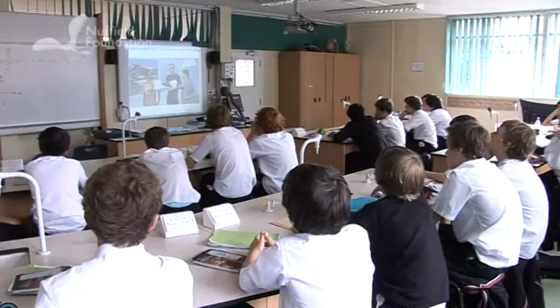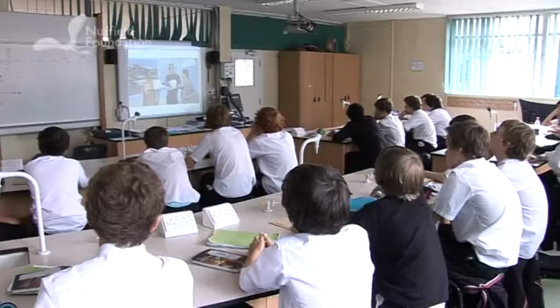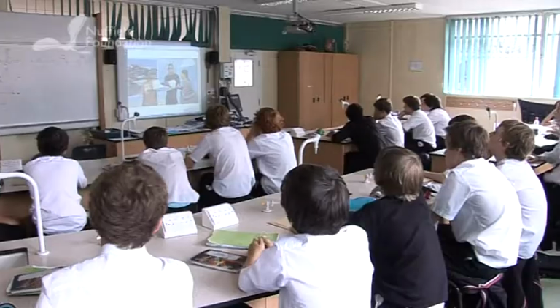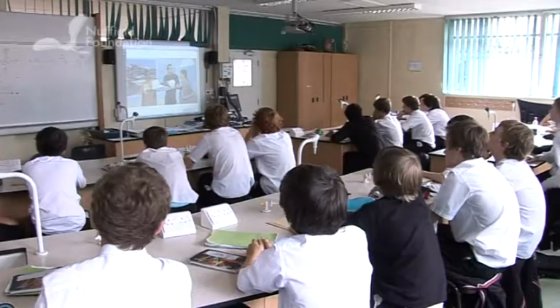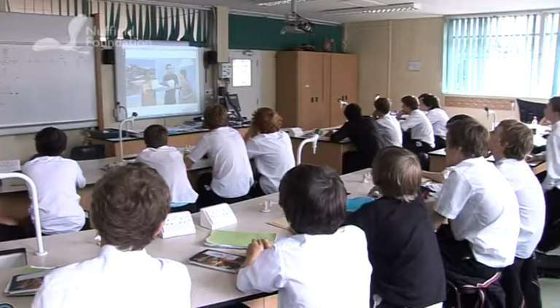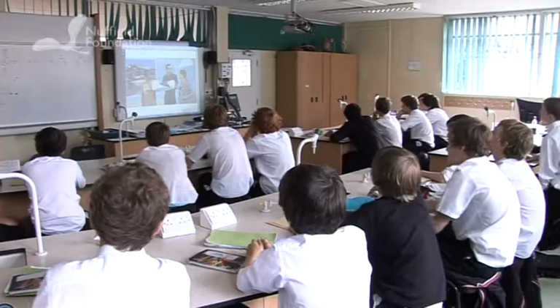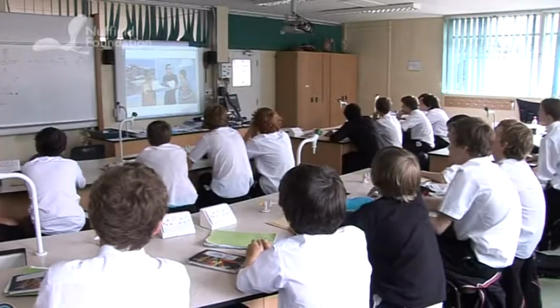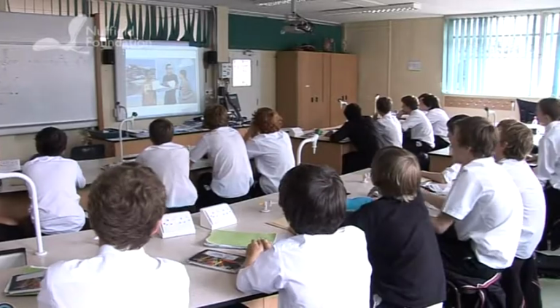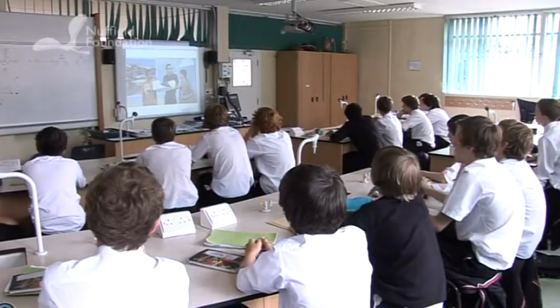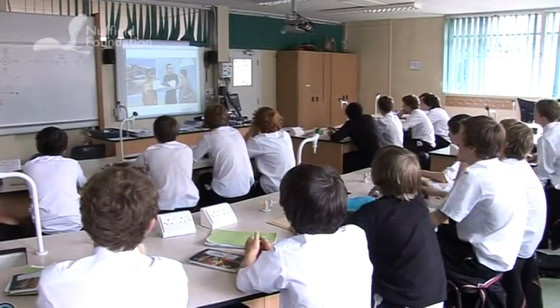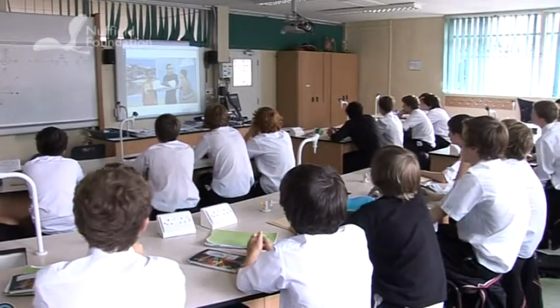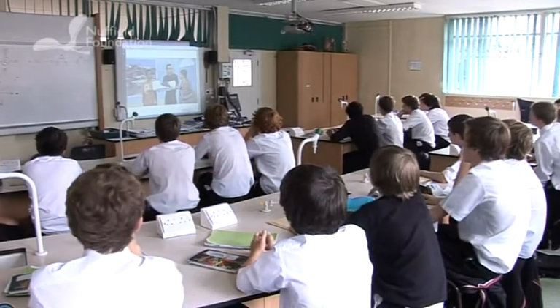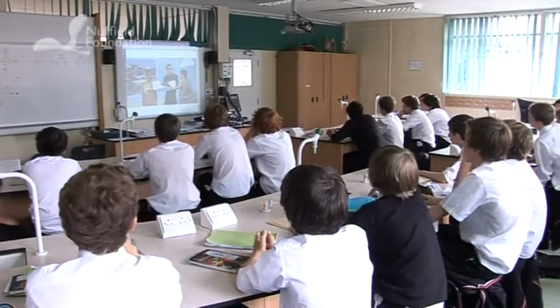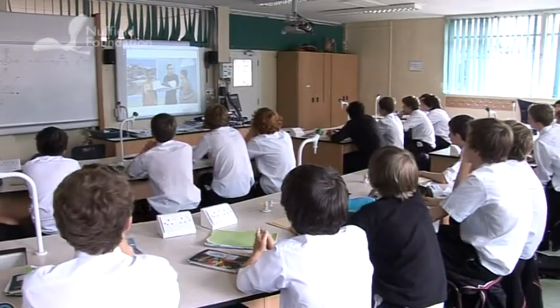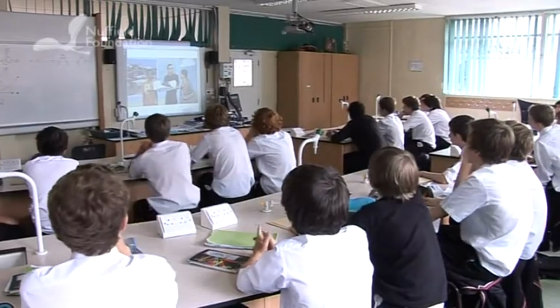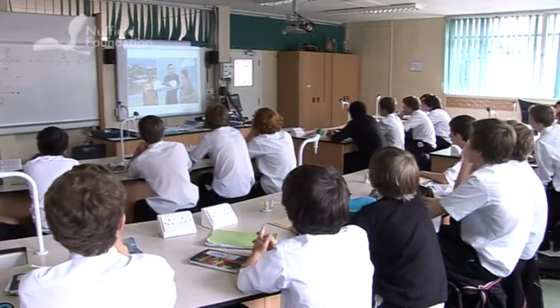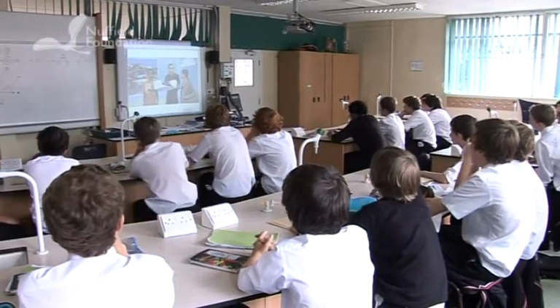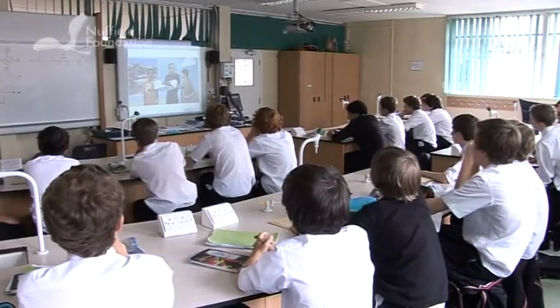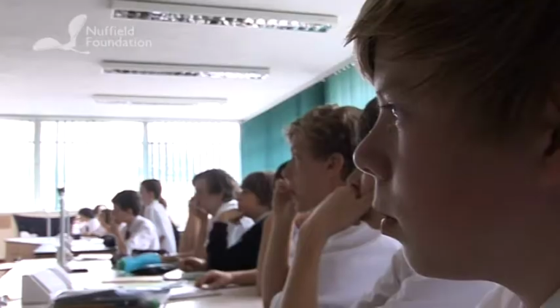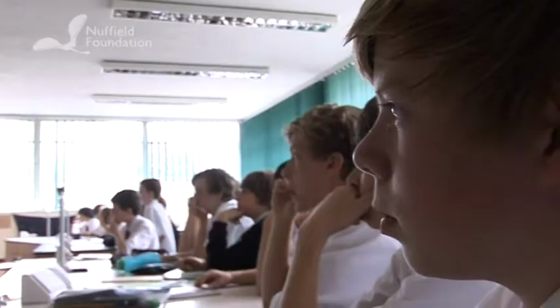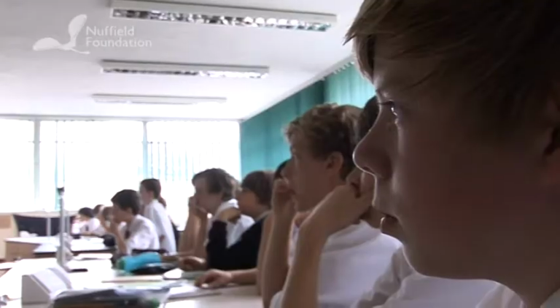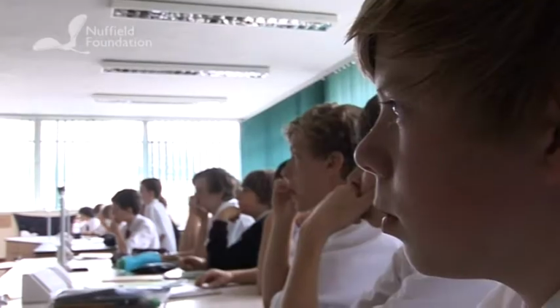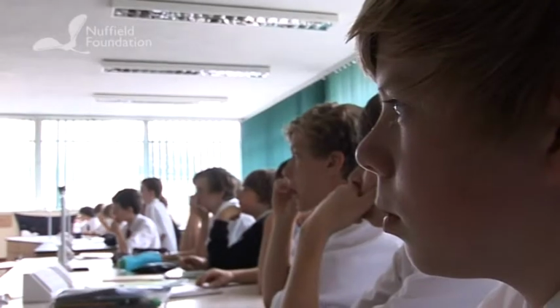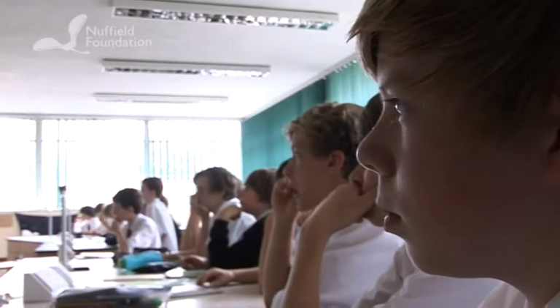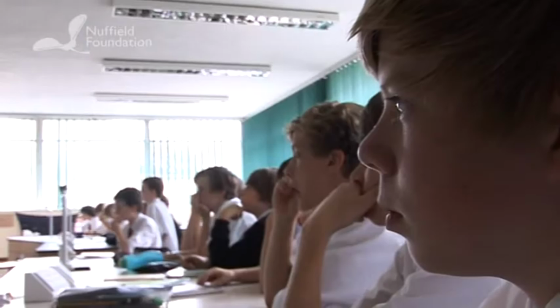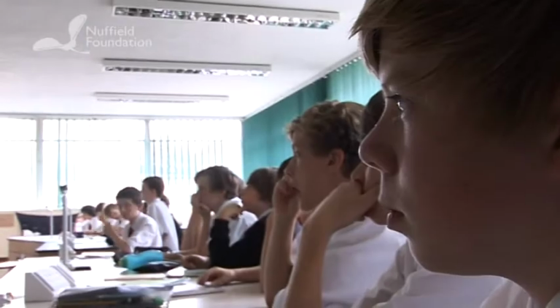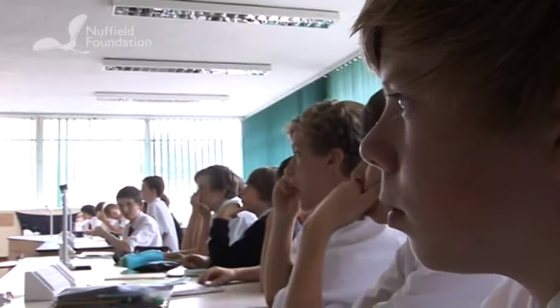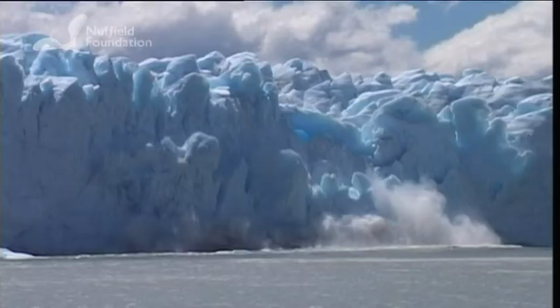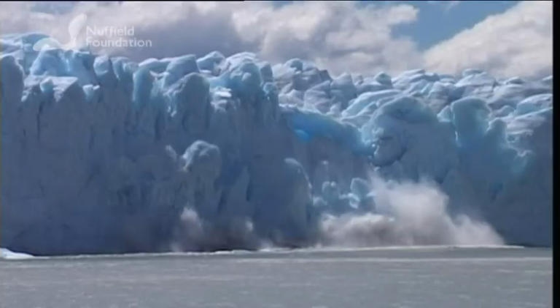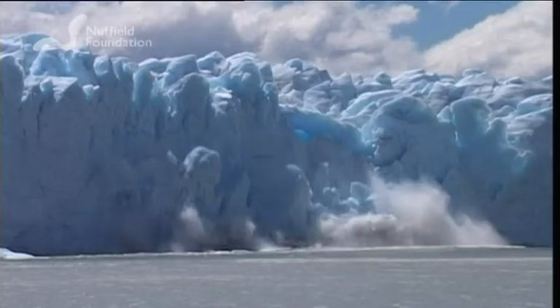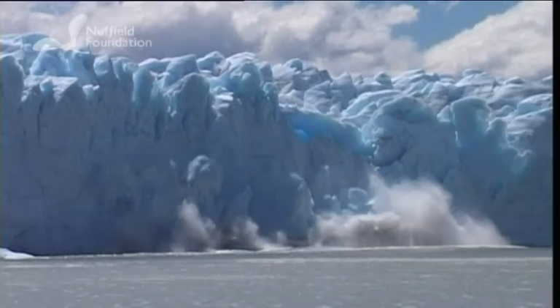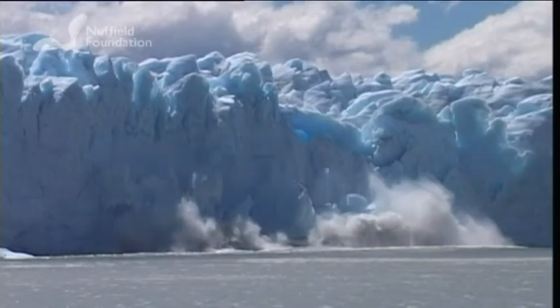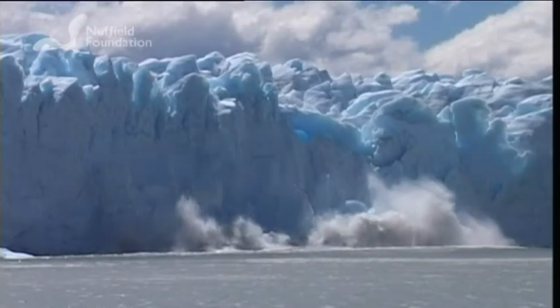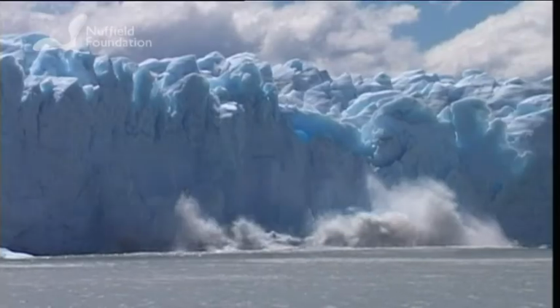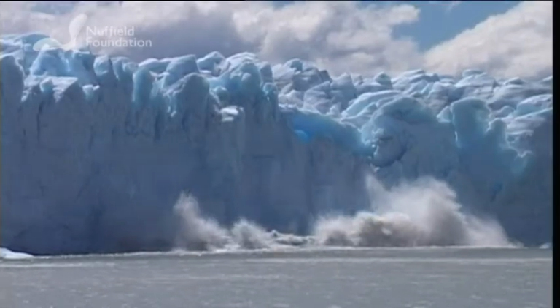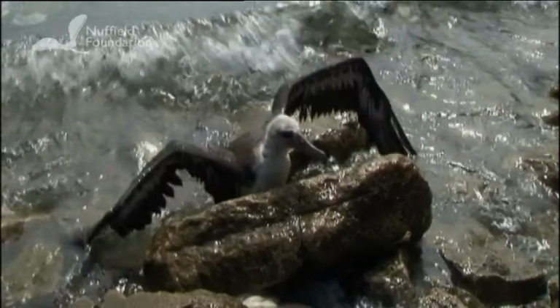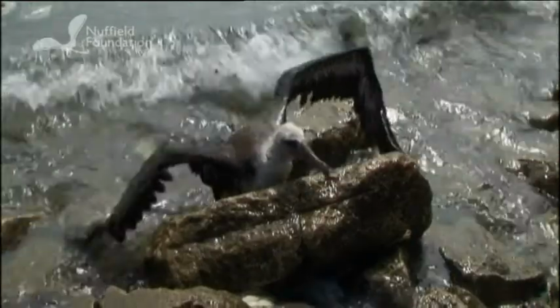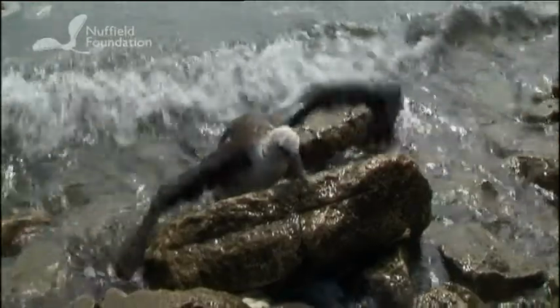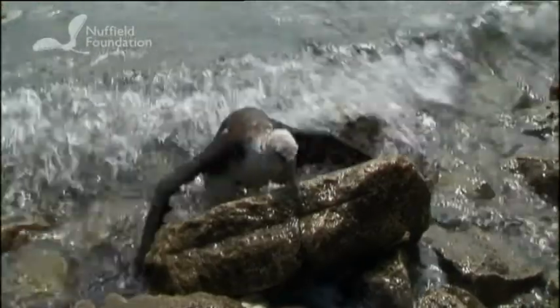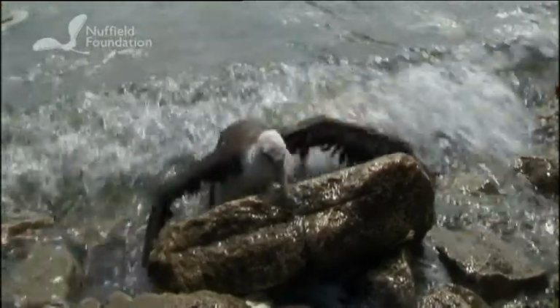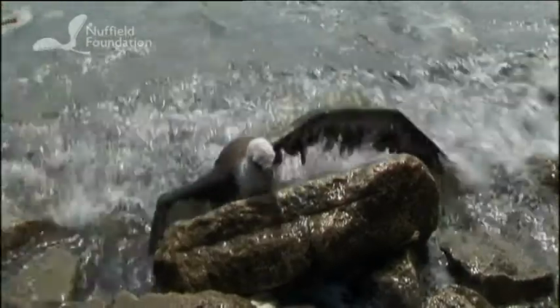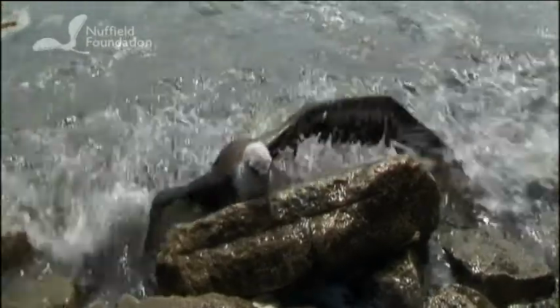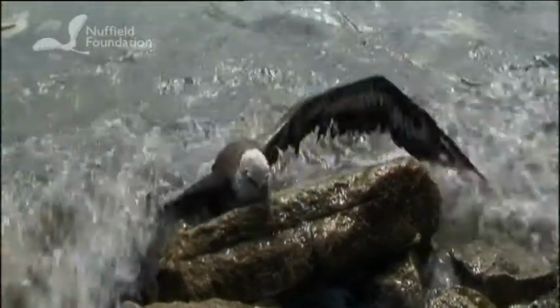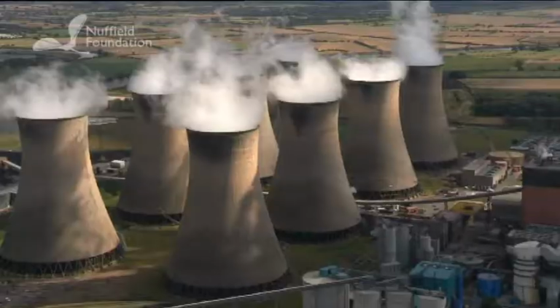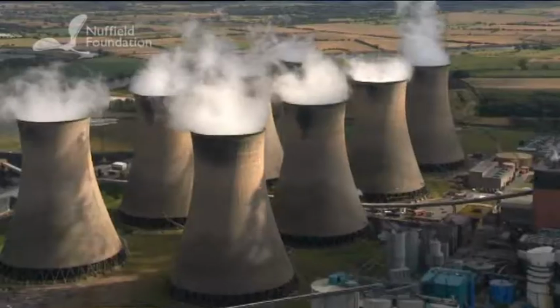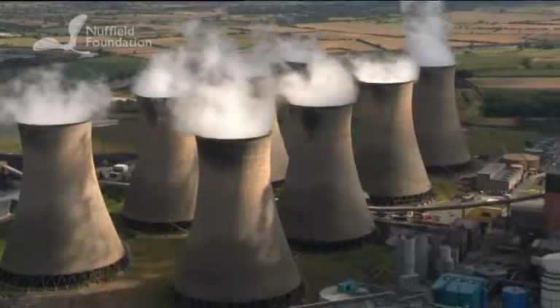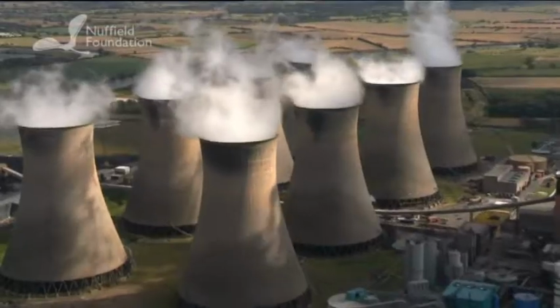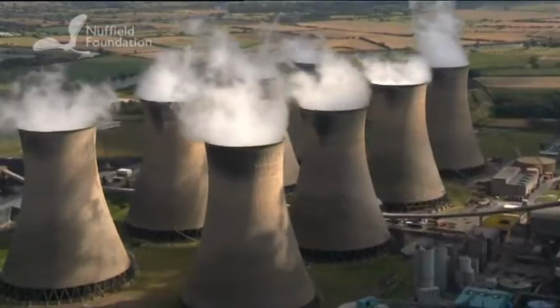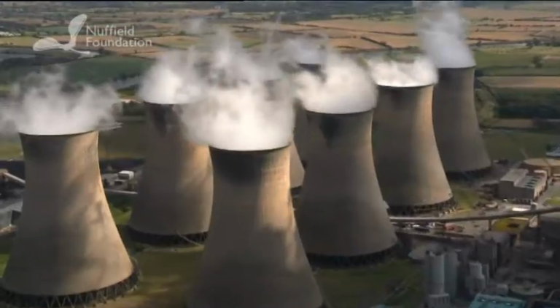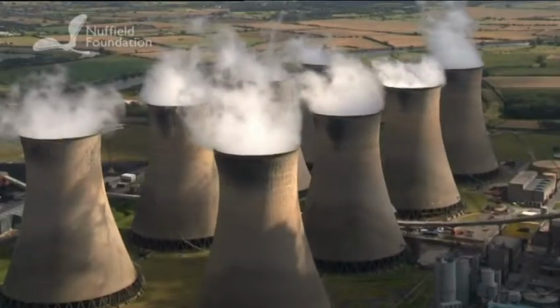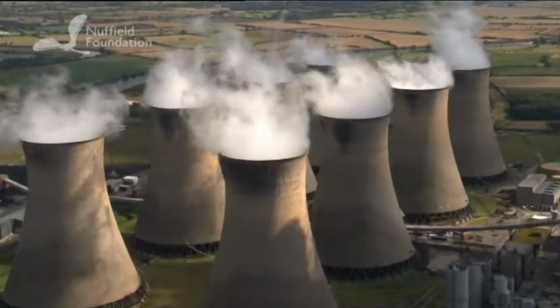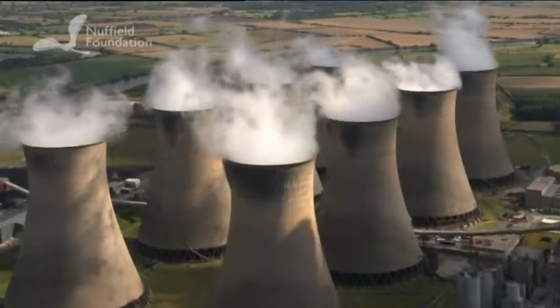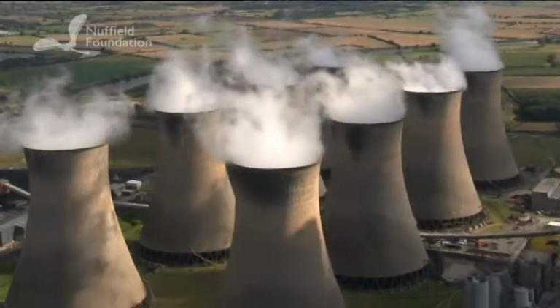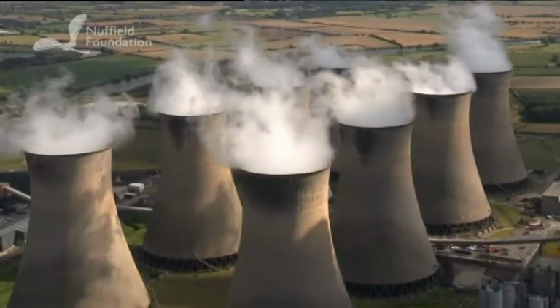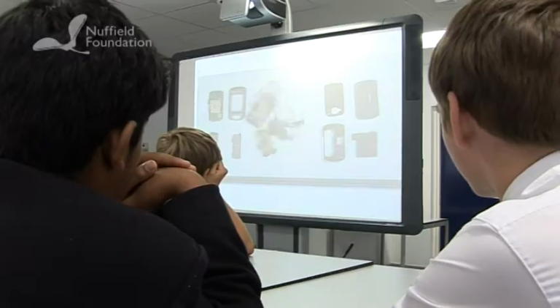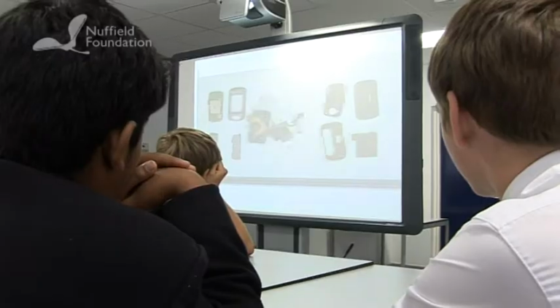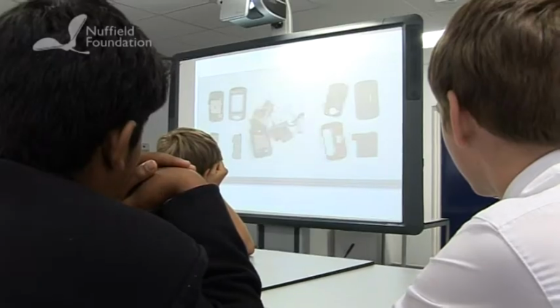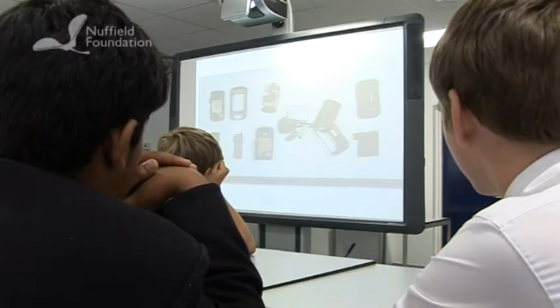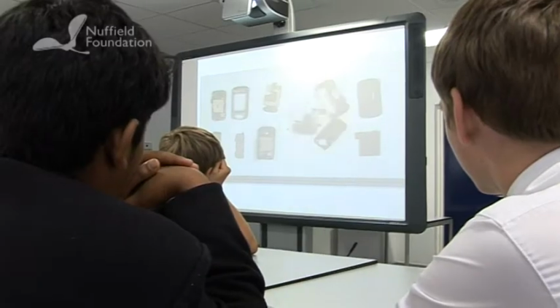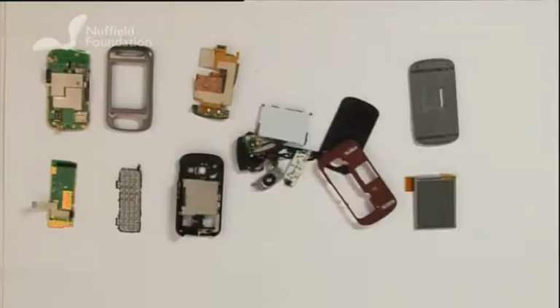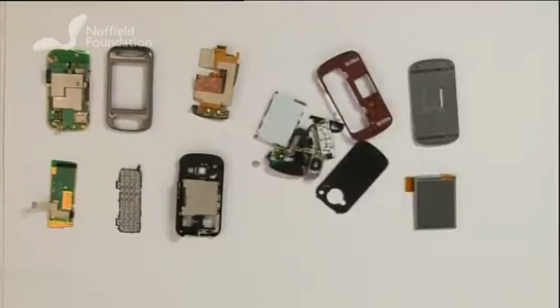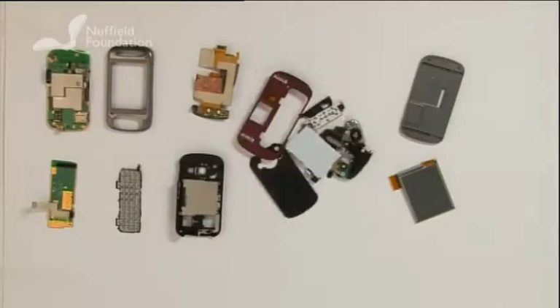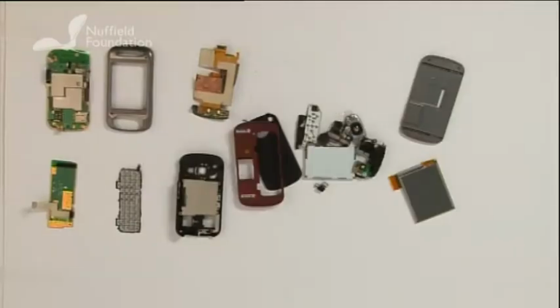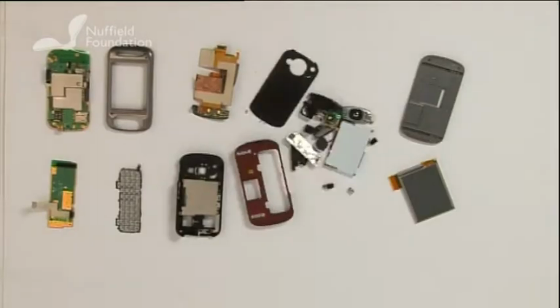The STEM Futures resources encourage pupils to explore problems through a series of science, maths and design technology activities.